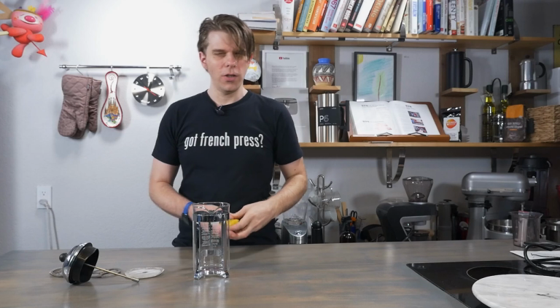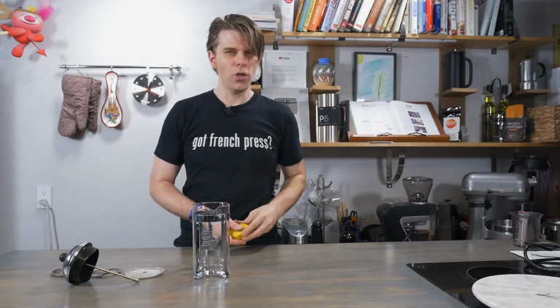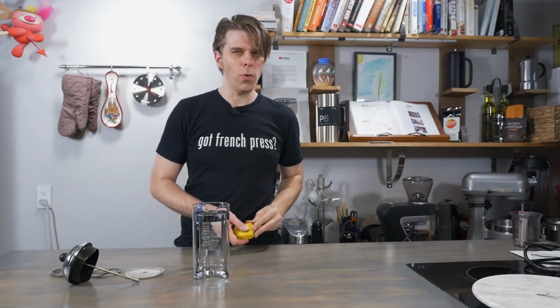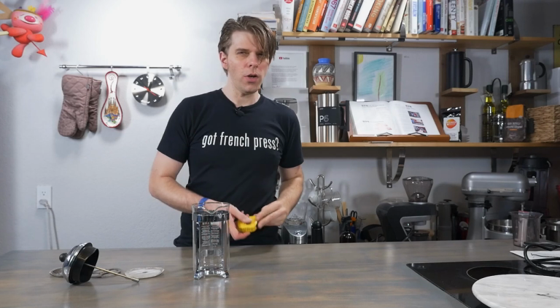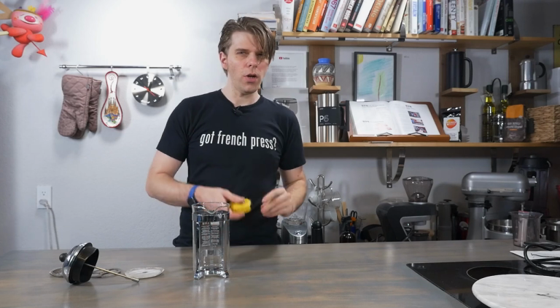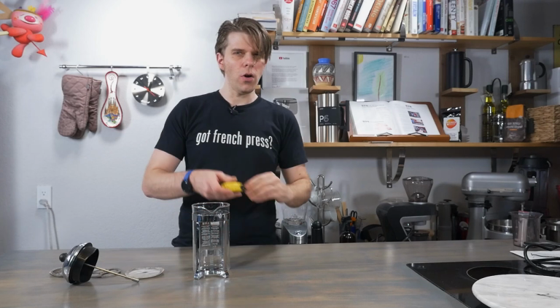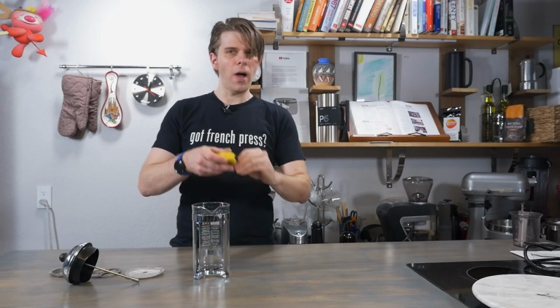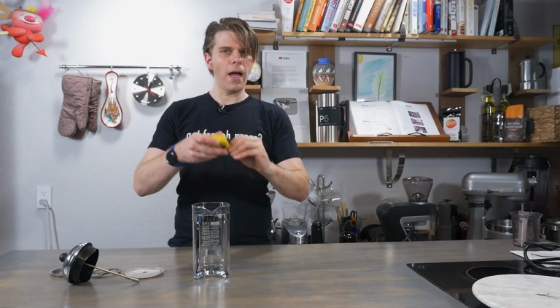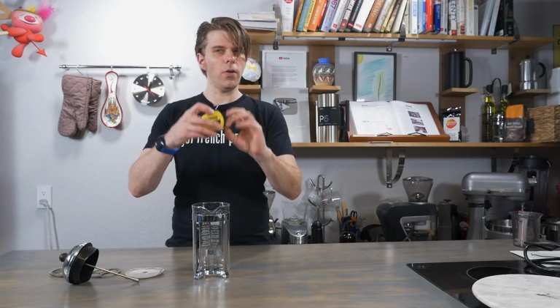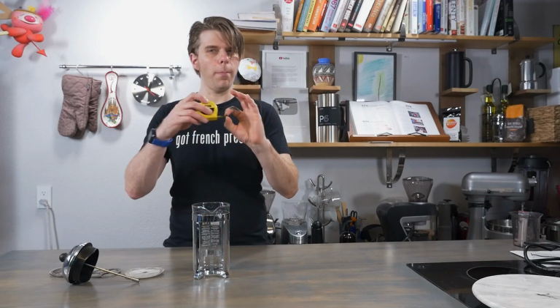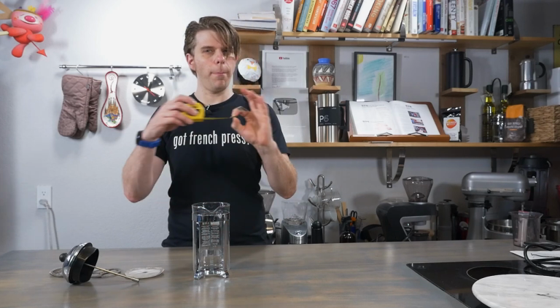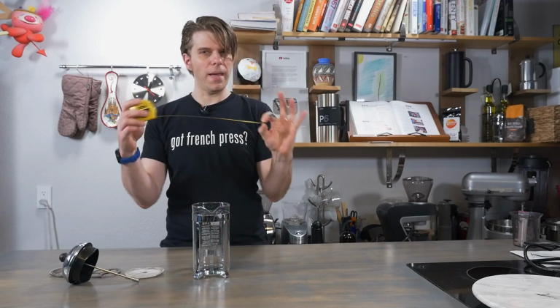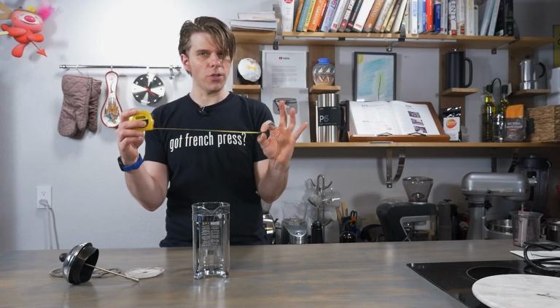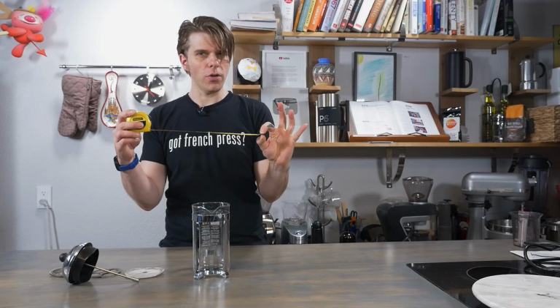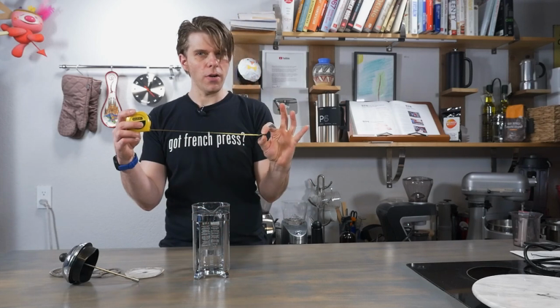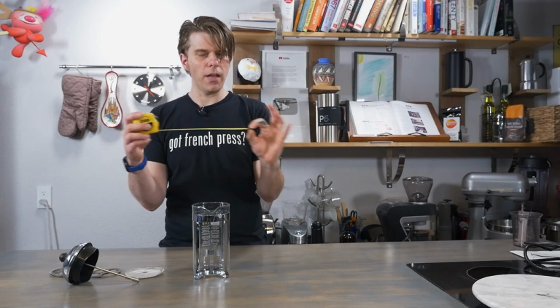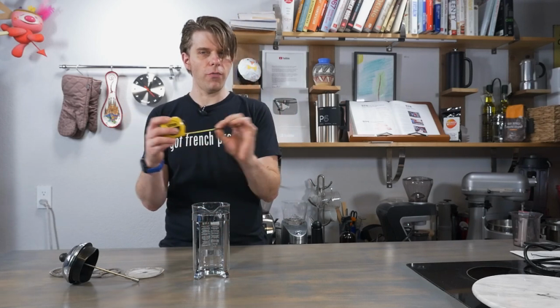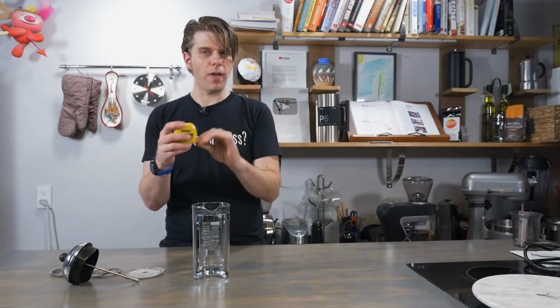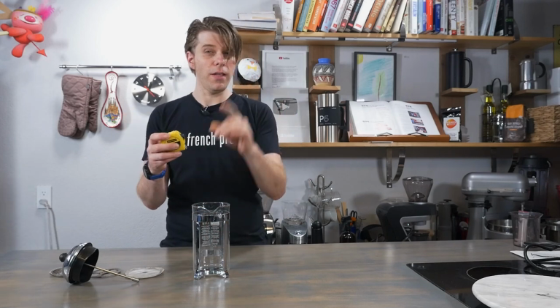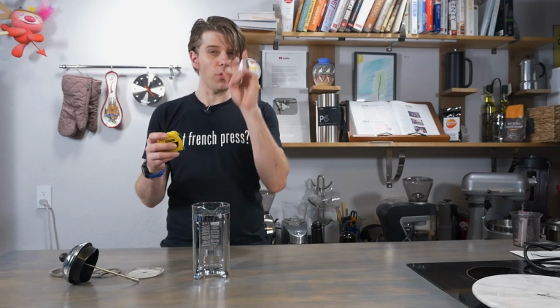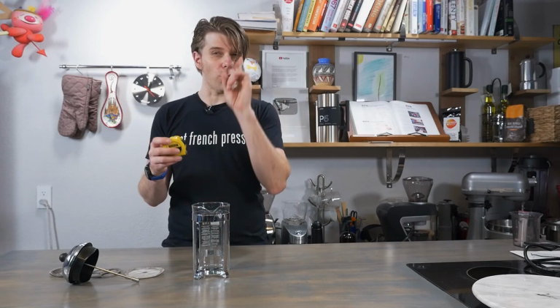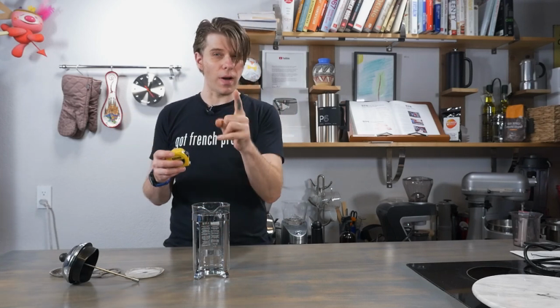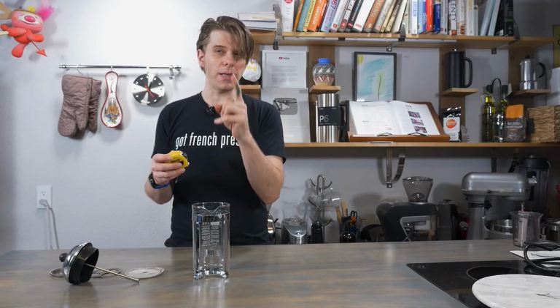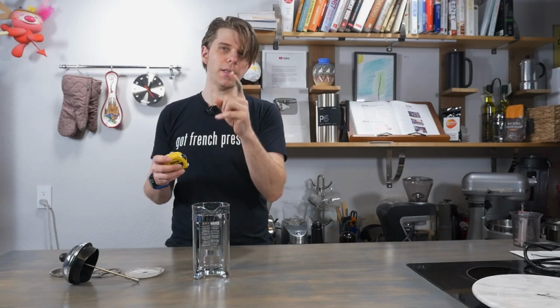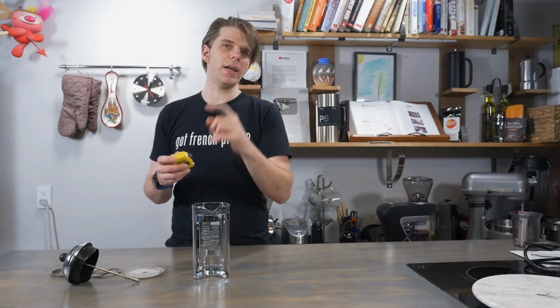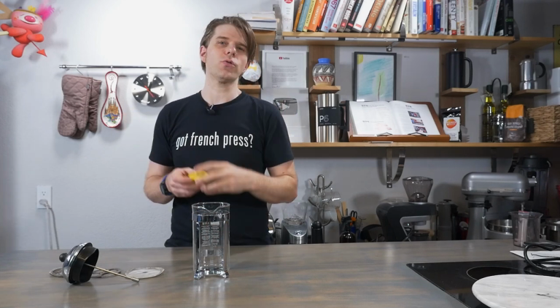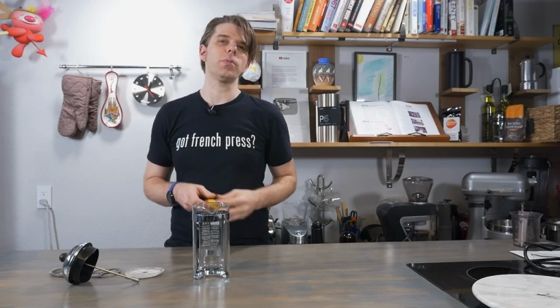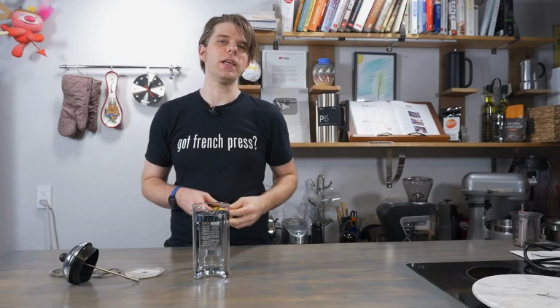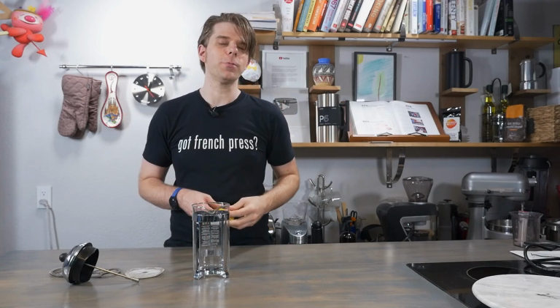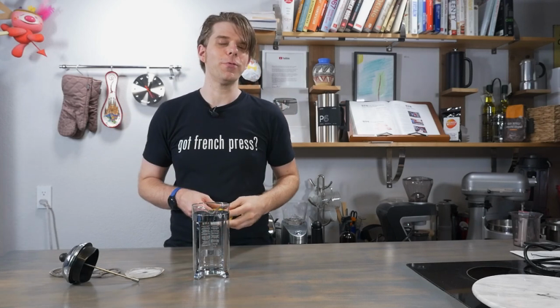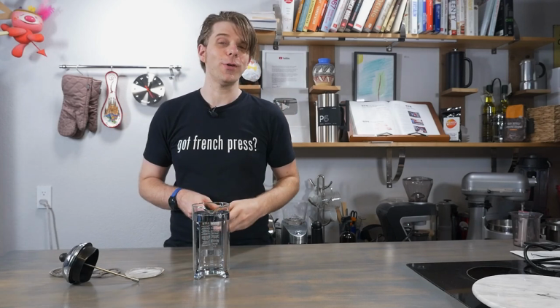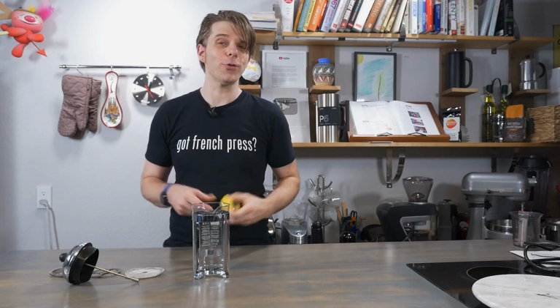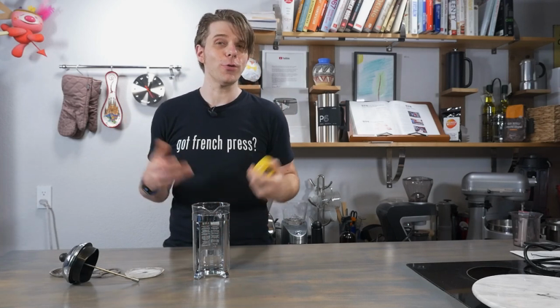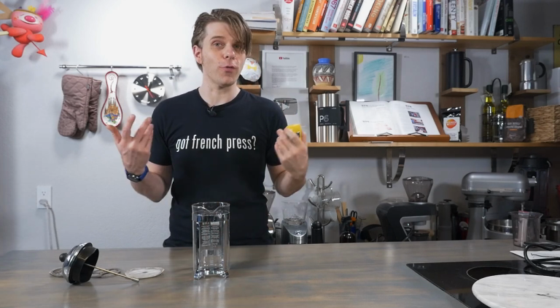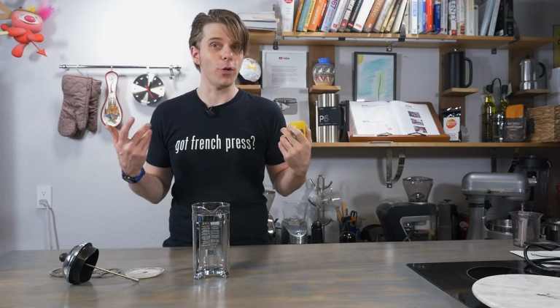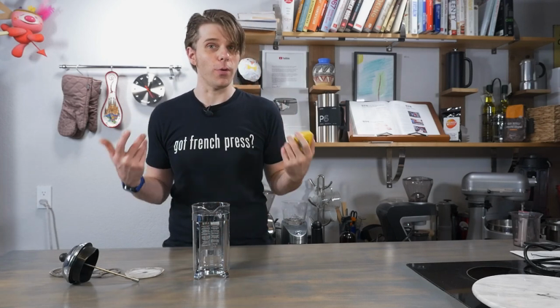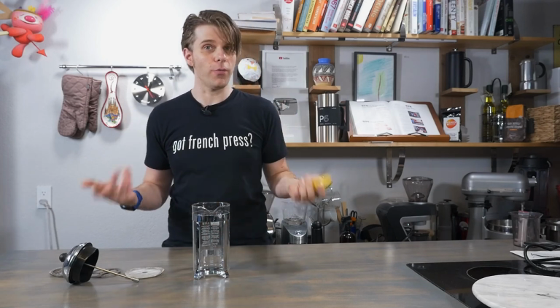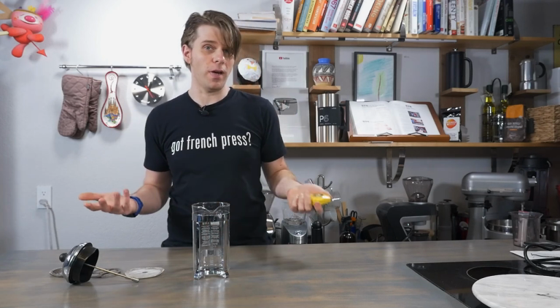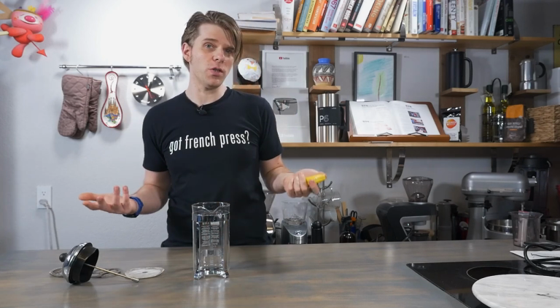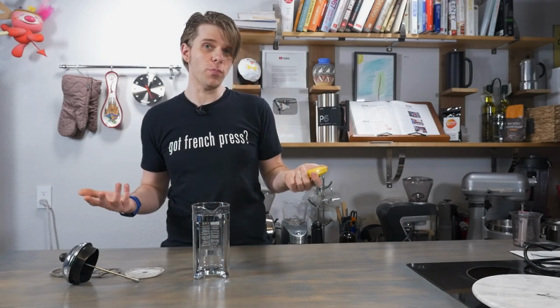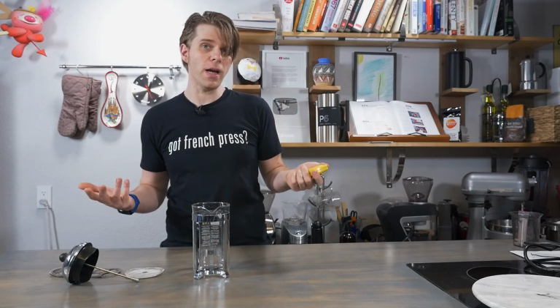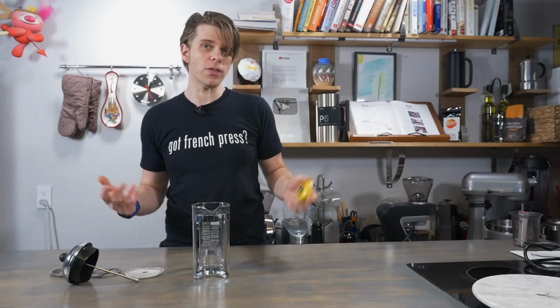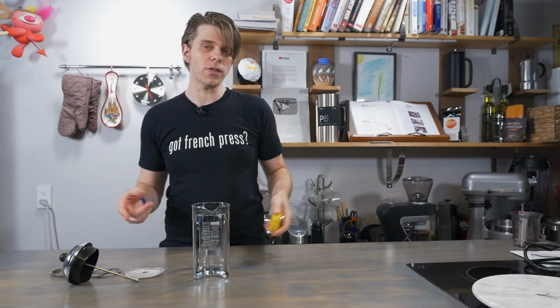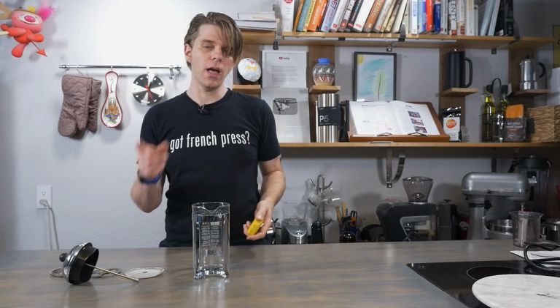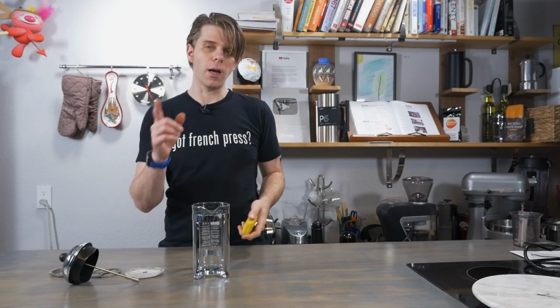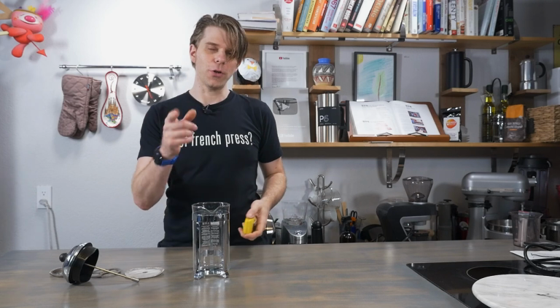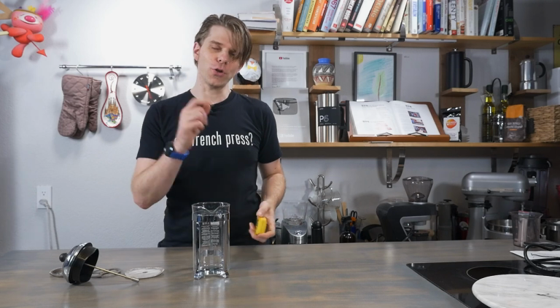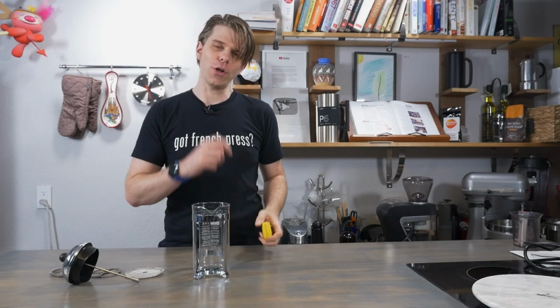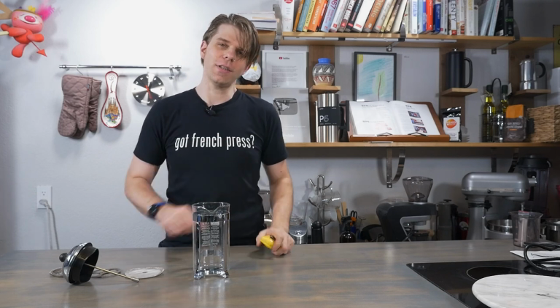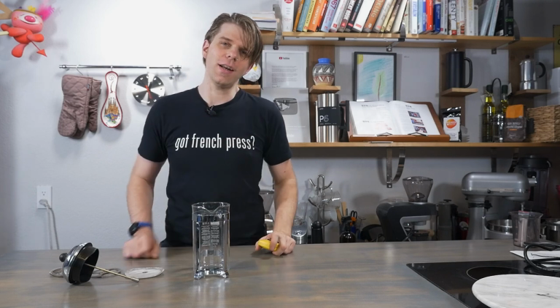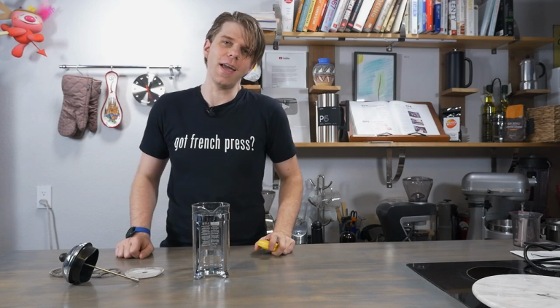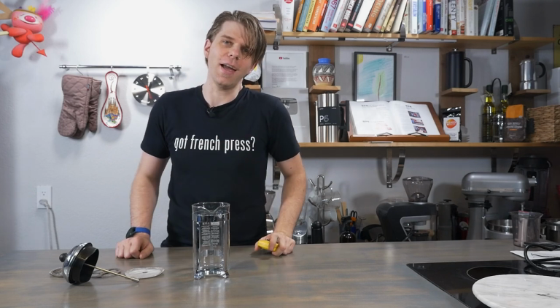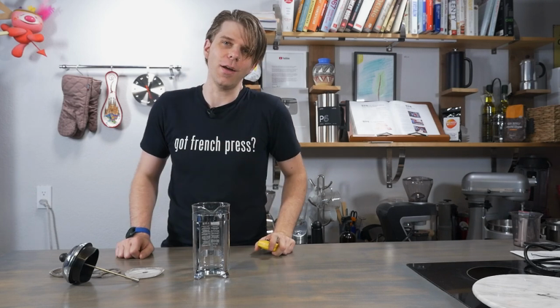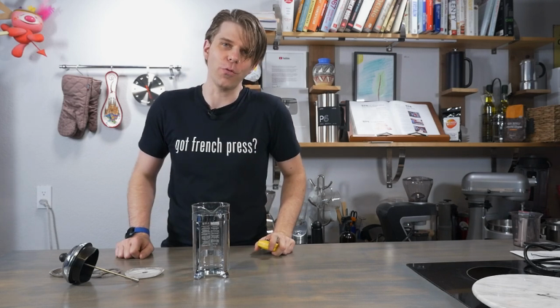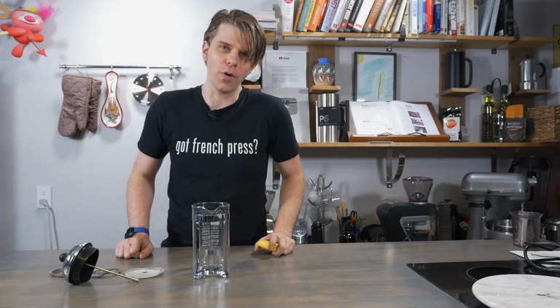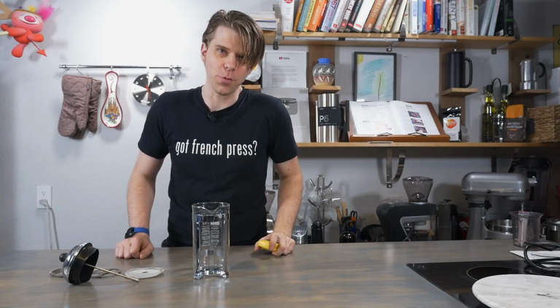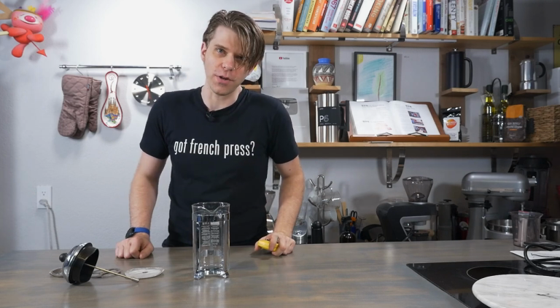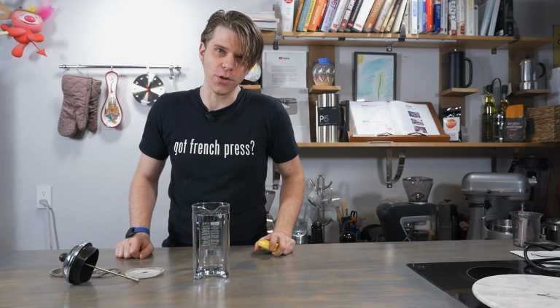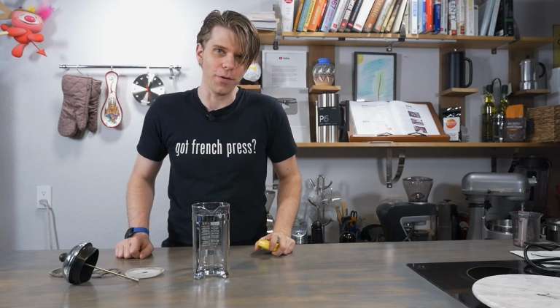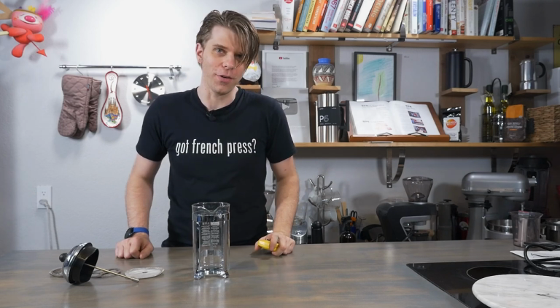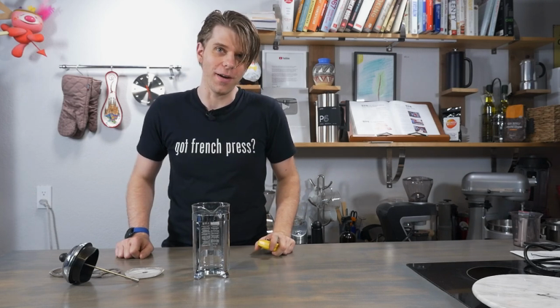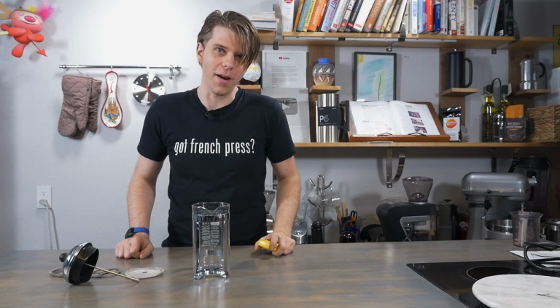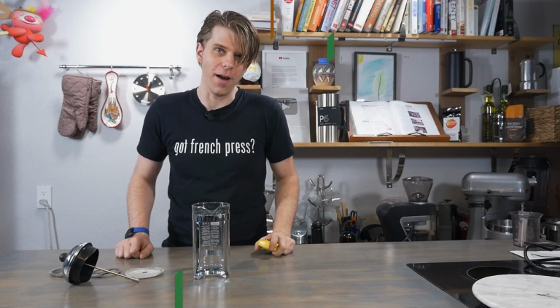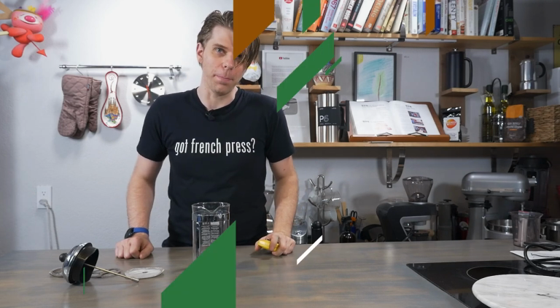Do you want to know how to measure and find the right size replacement filter for your French press? I'm going to show you today on frenchpresscoffee.com.